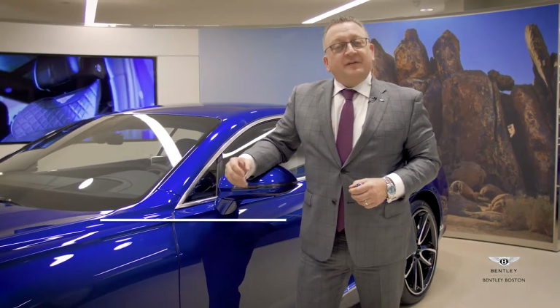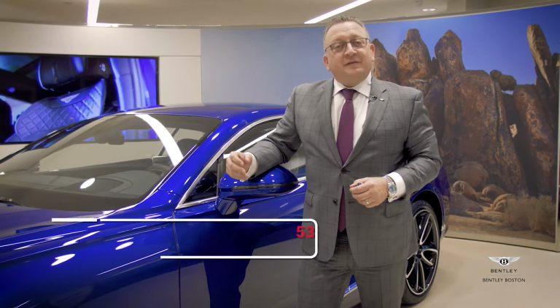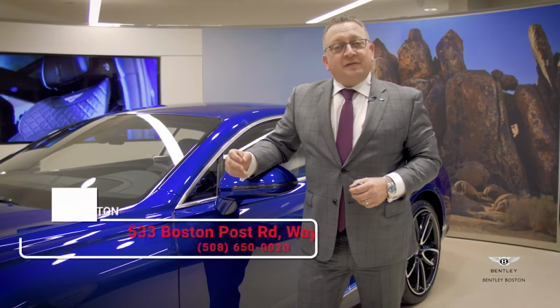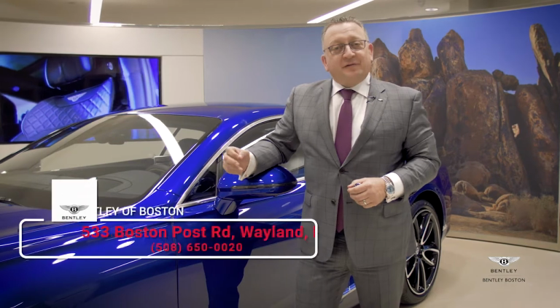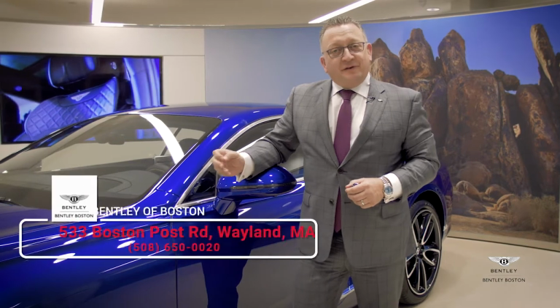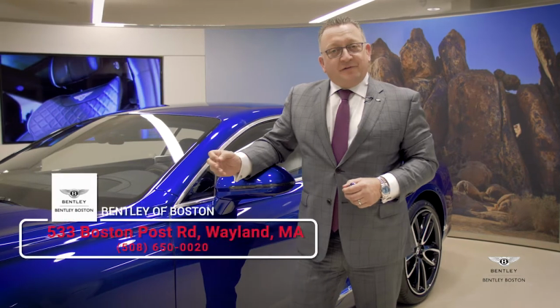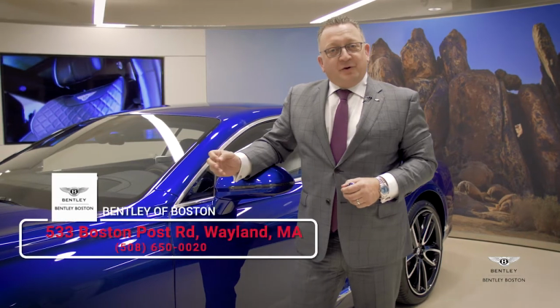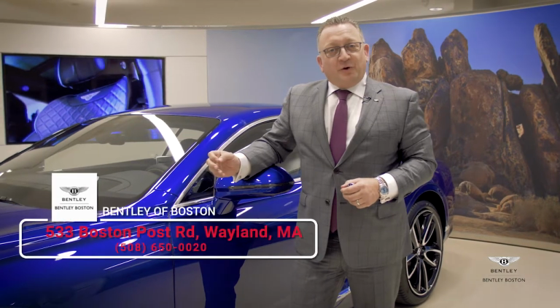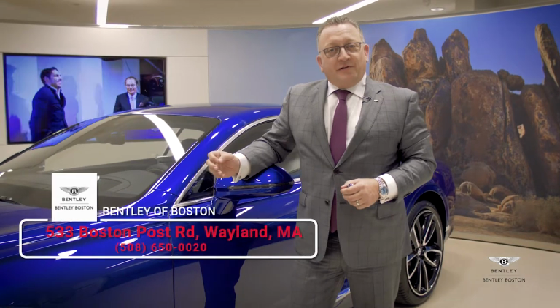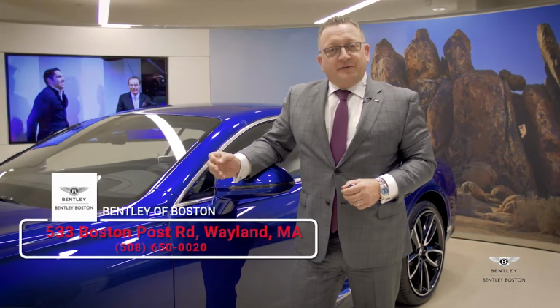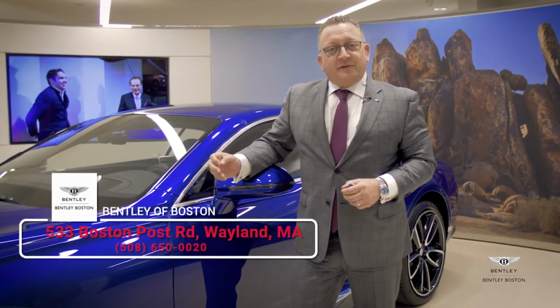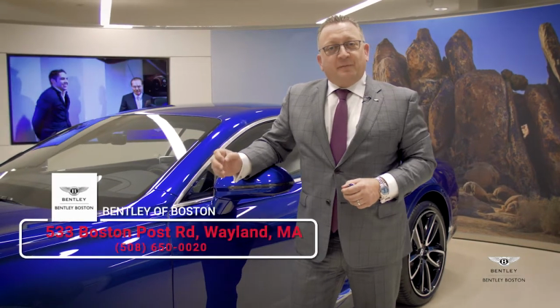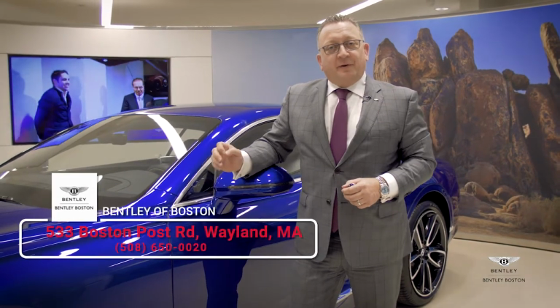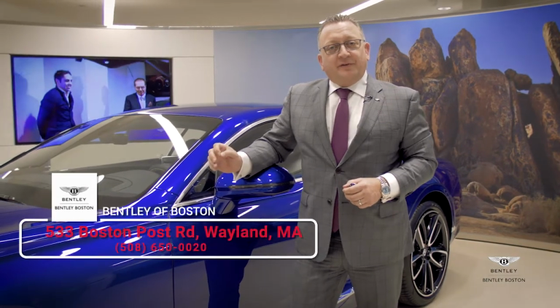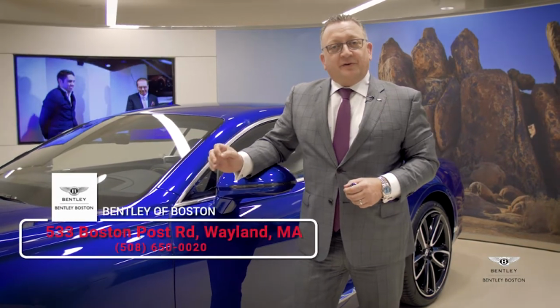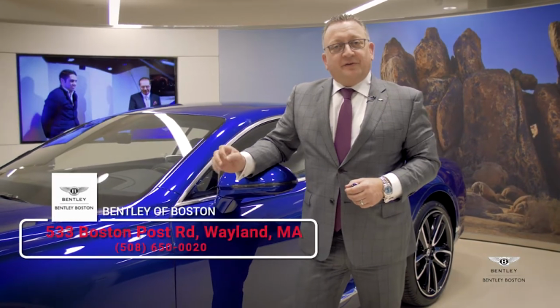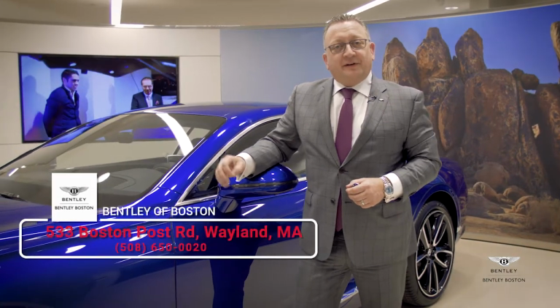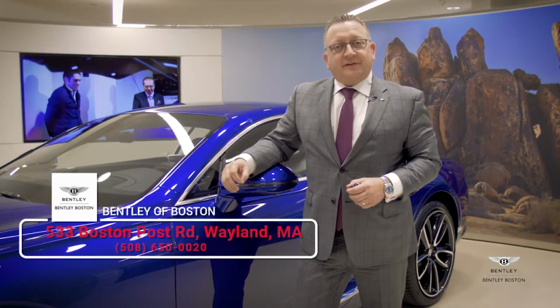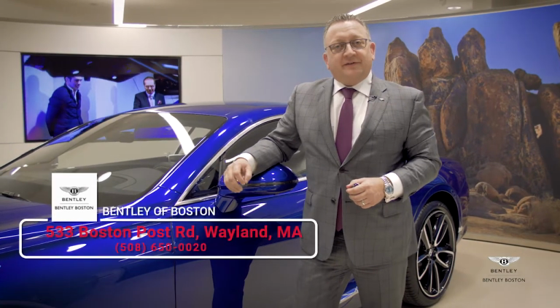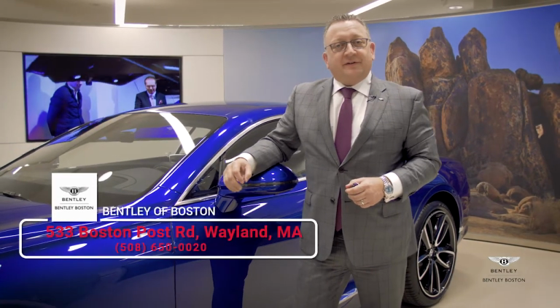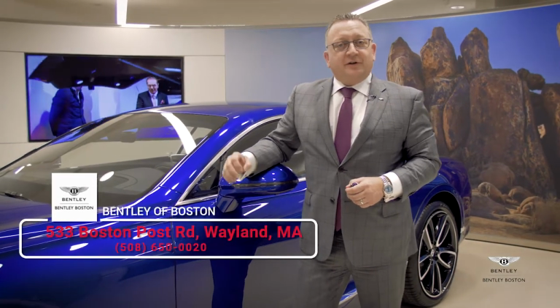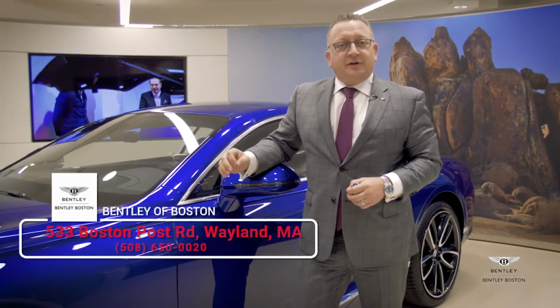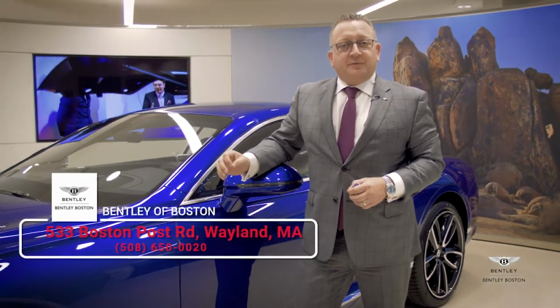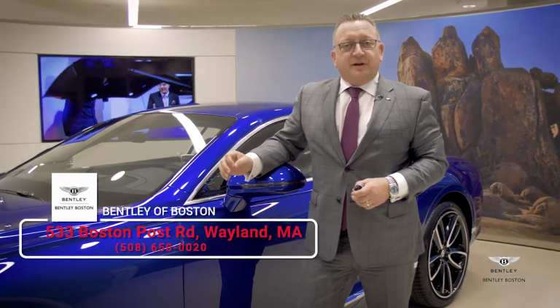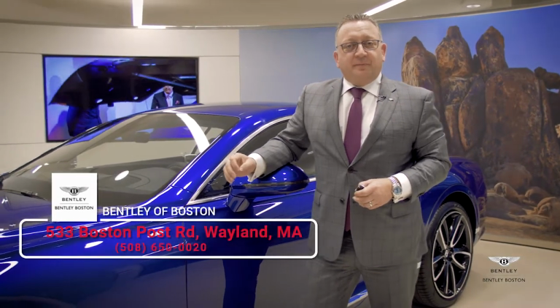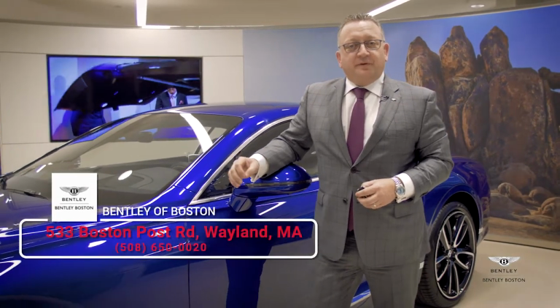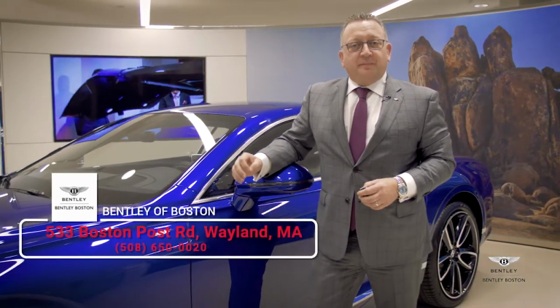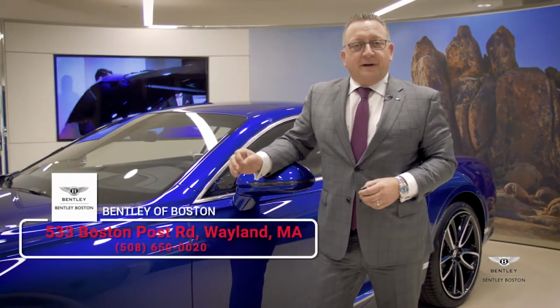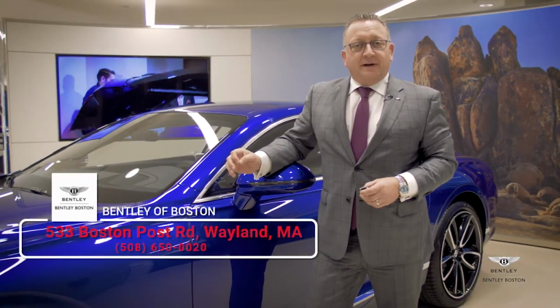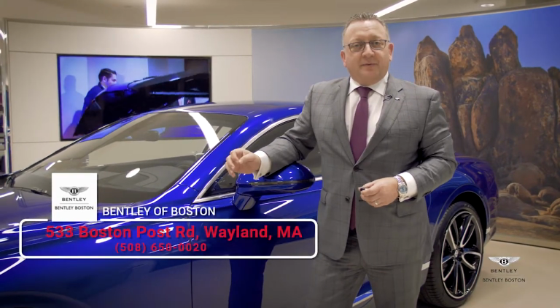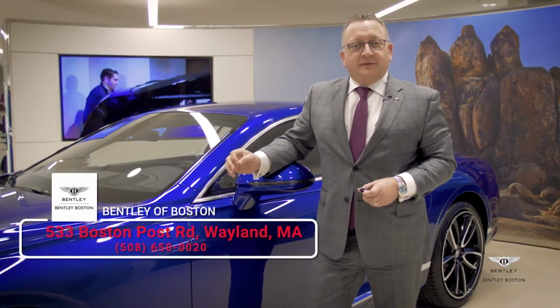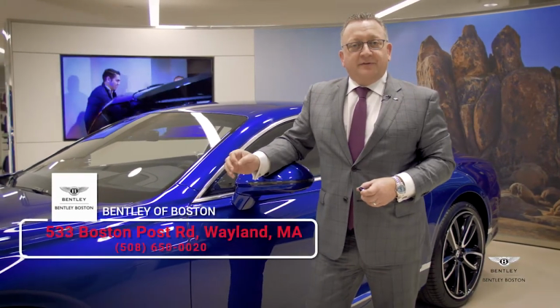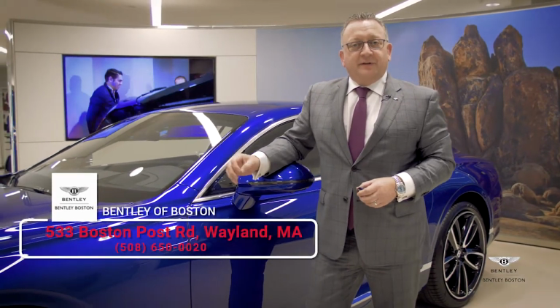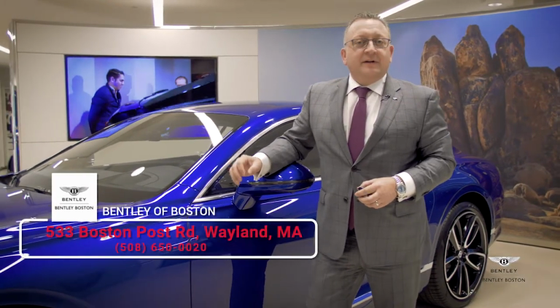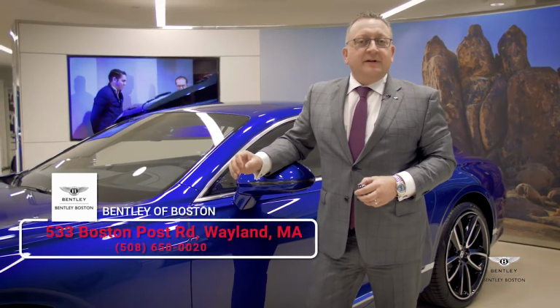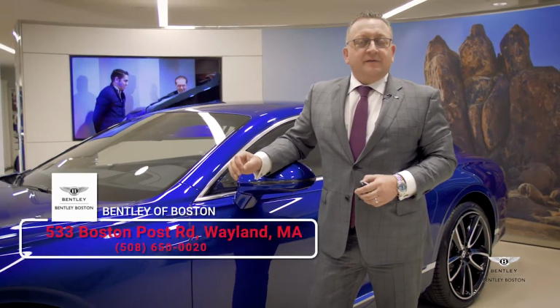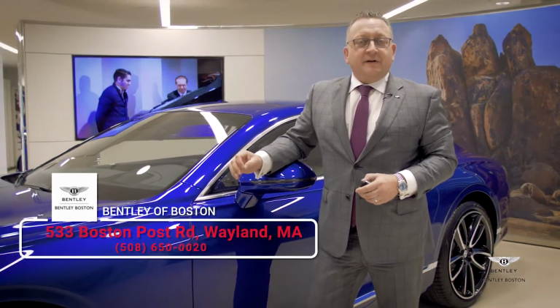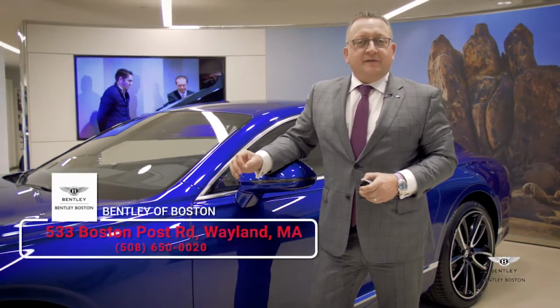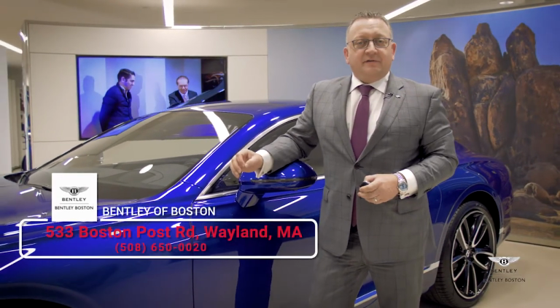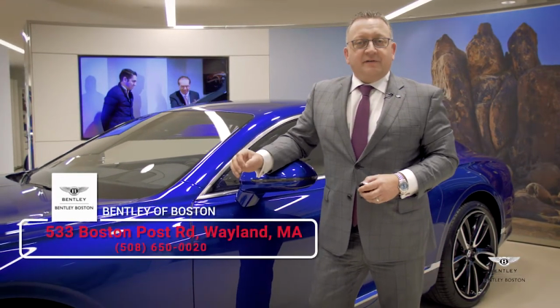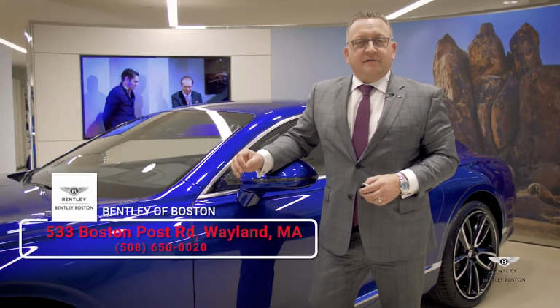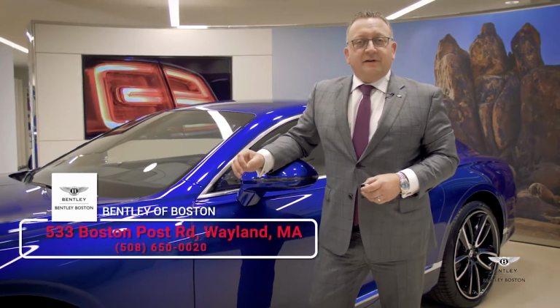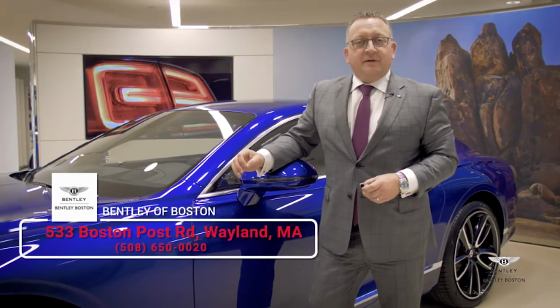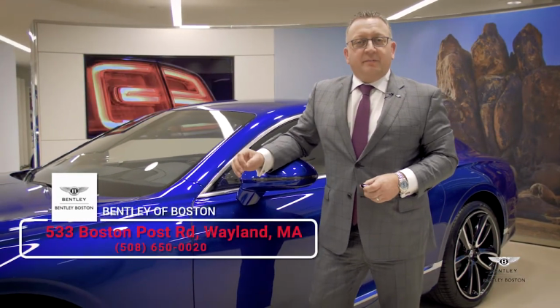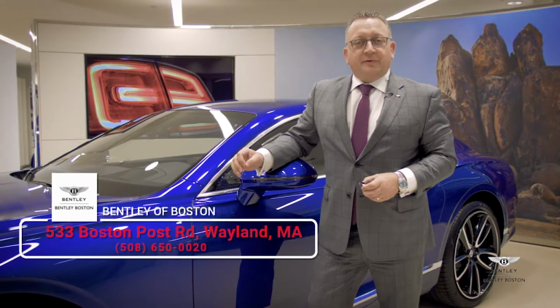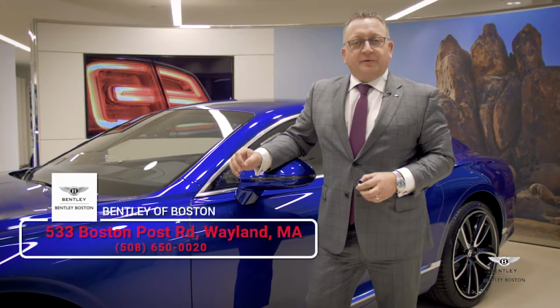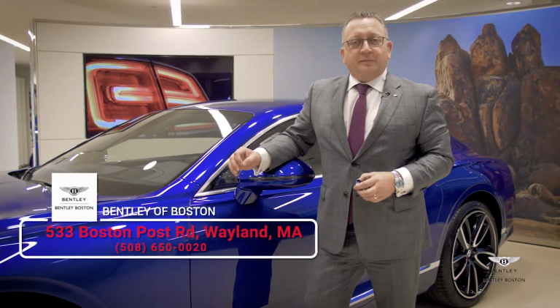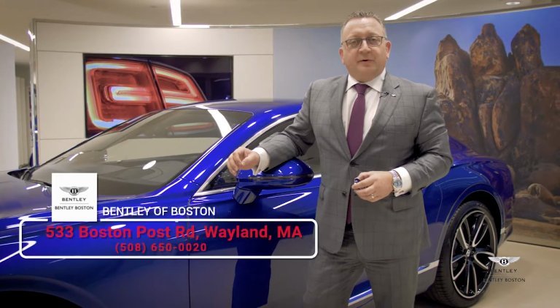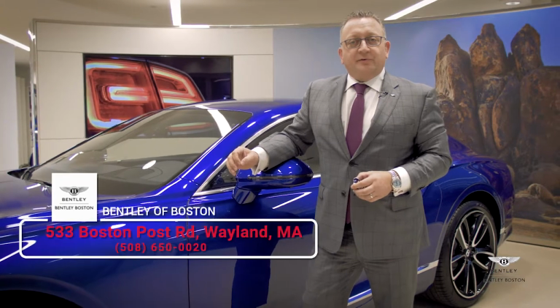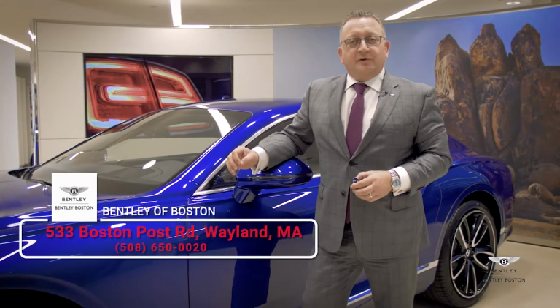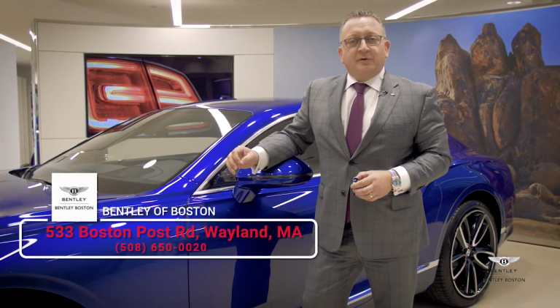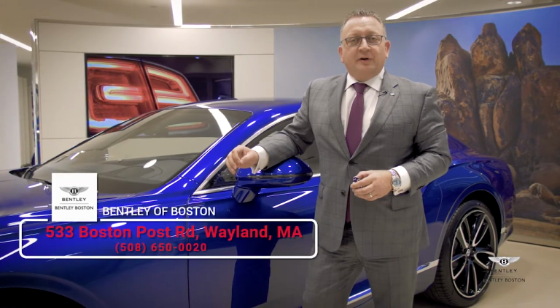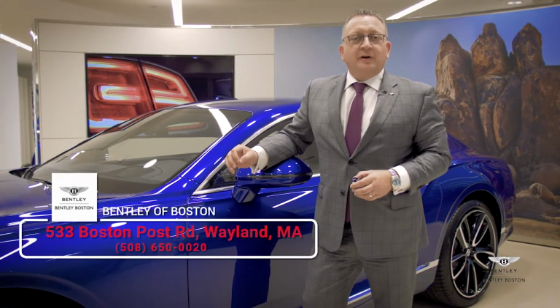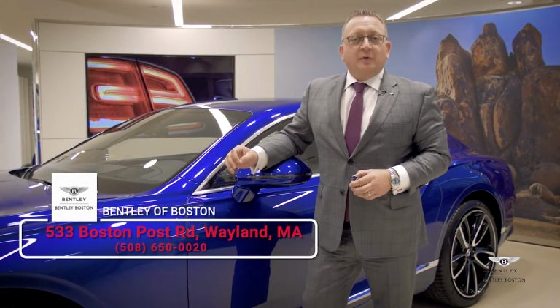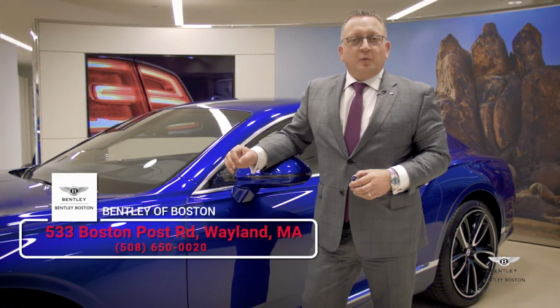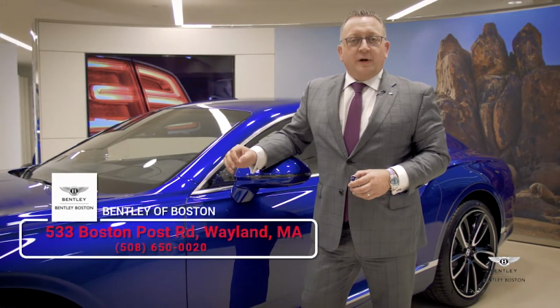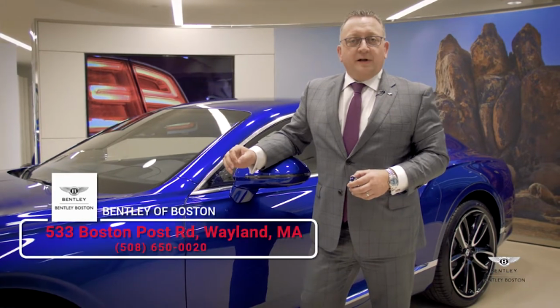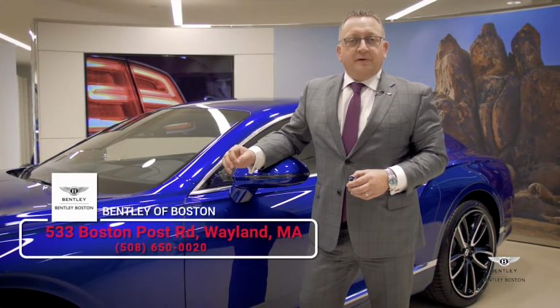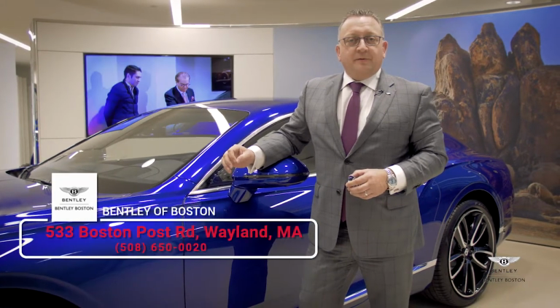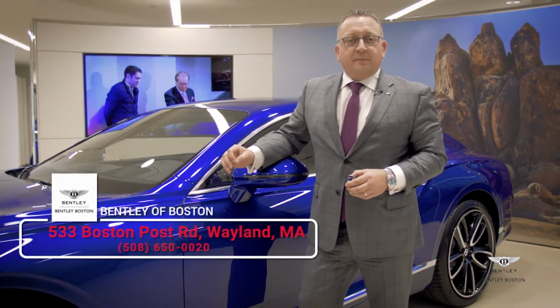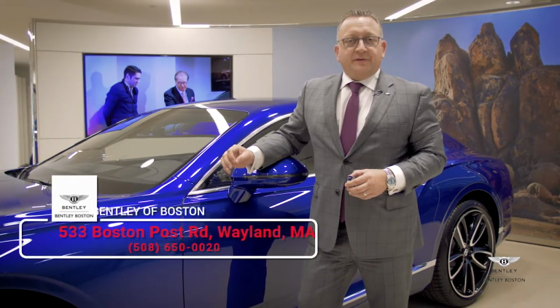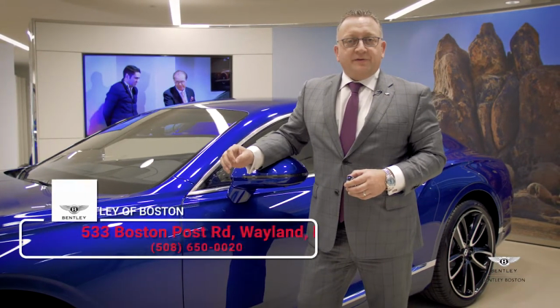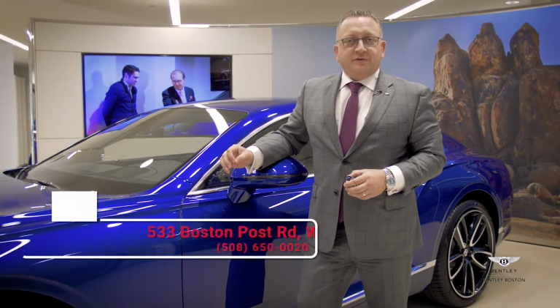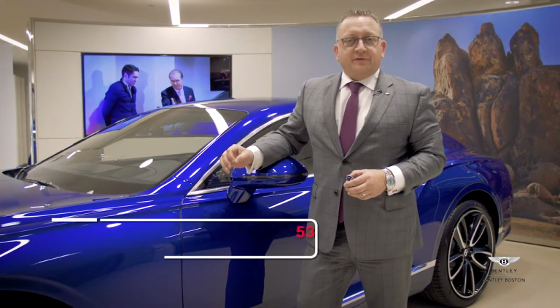For further enquiries, please contact us at Herb Chambers Bentley Boston, 533 Boston Post Road, Wayland, Massachusetts.